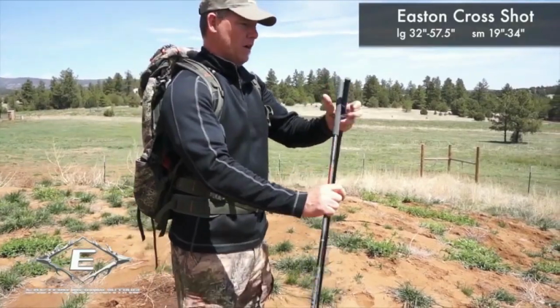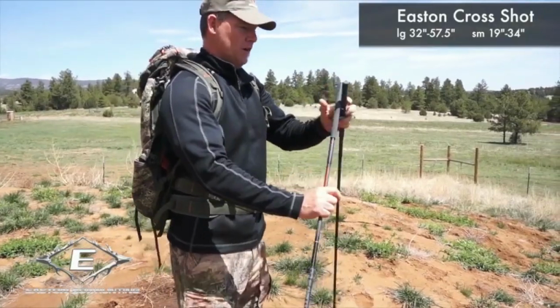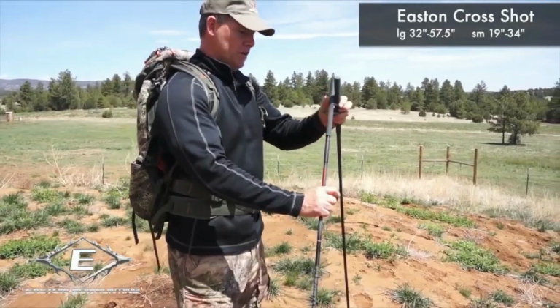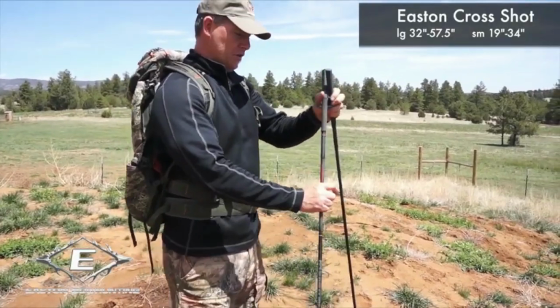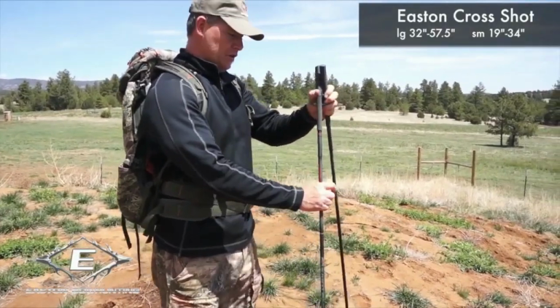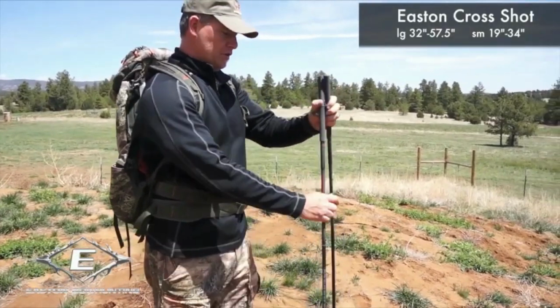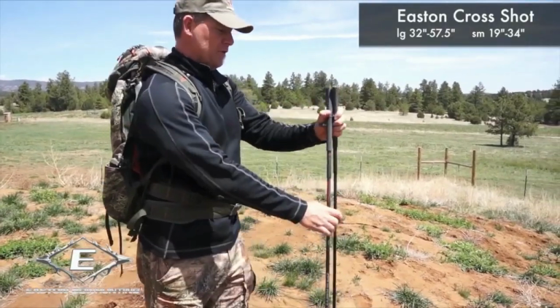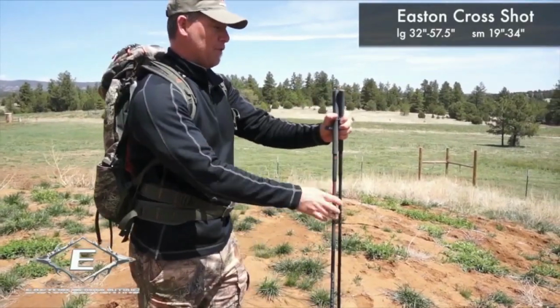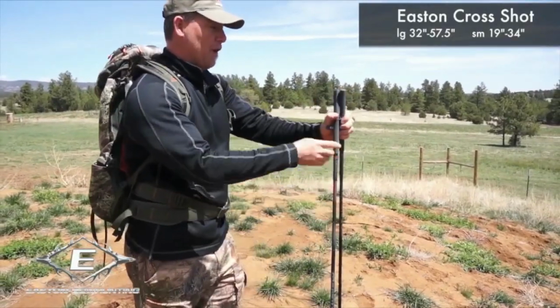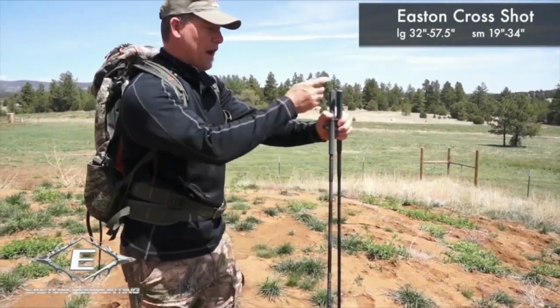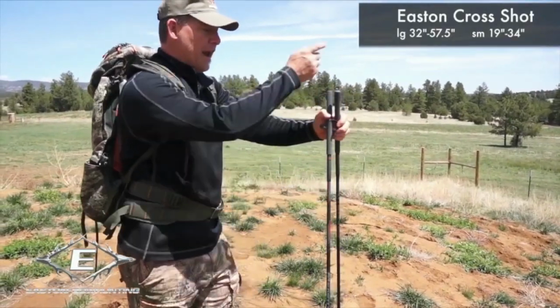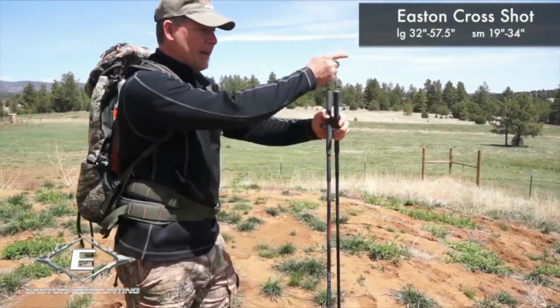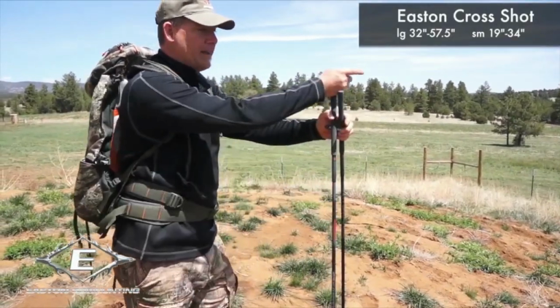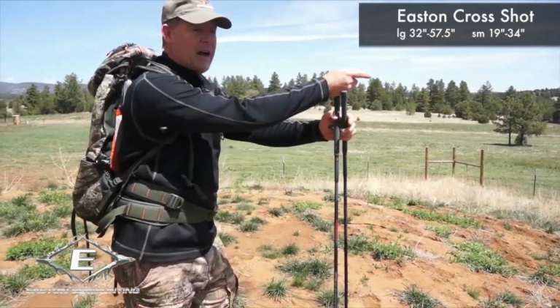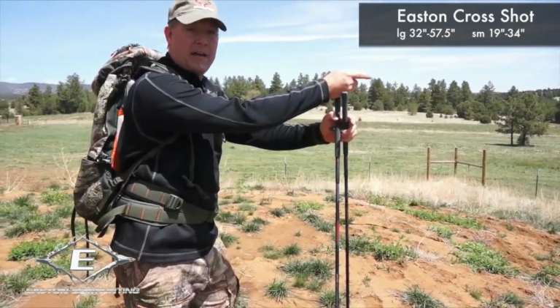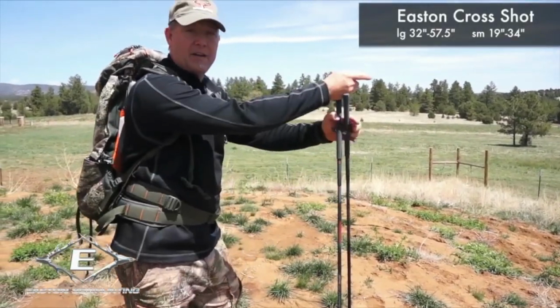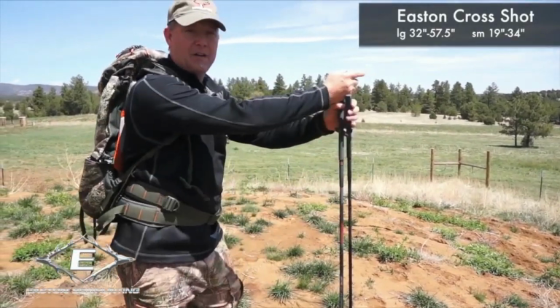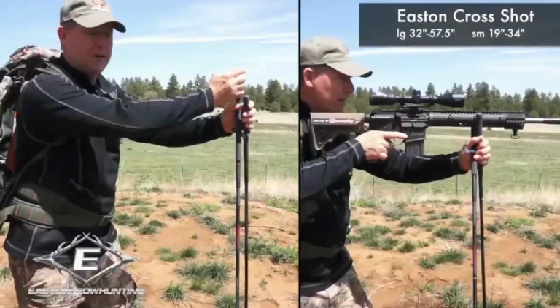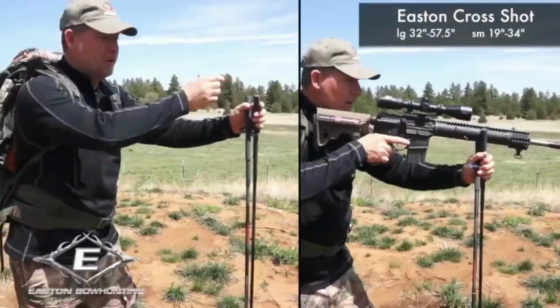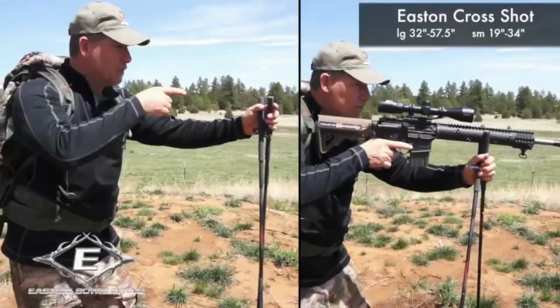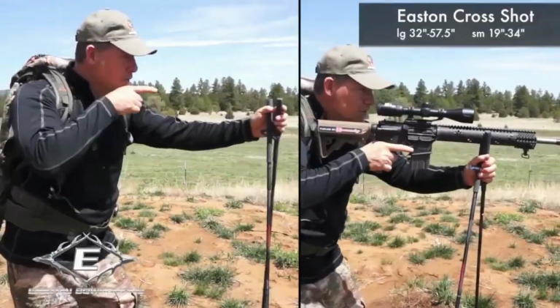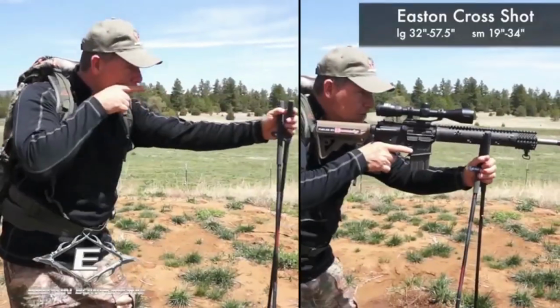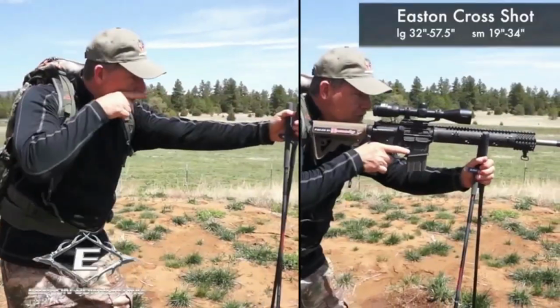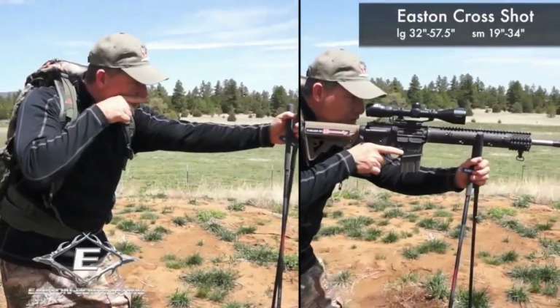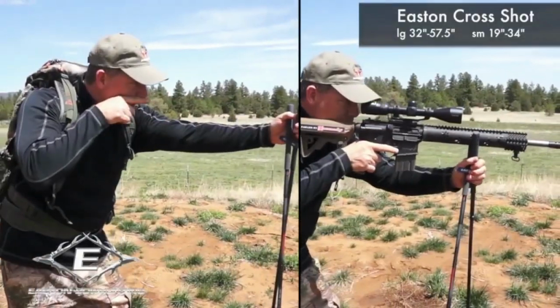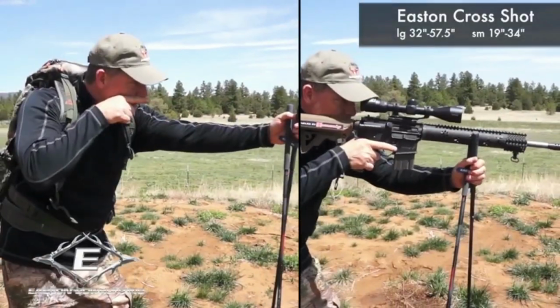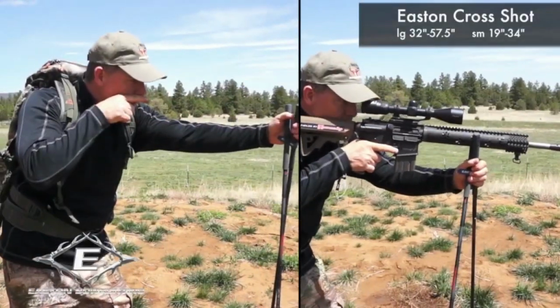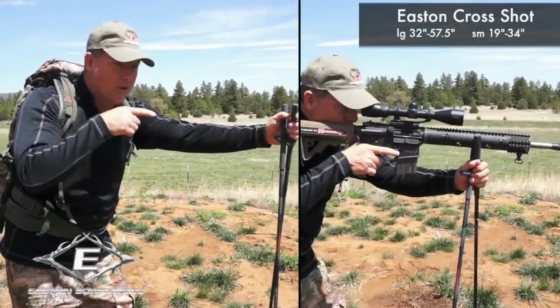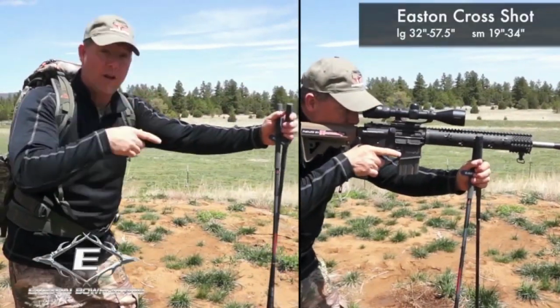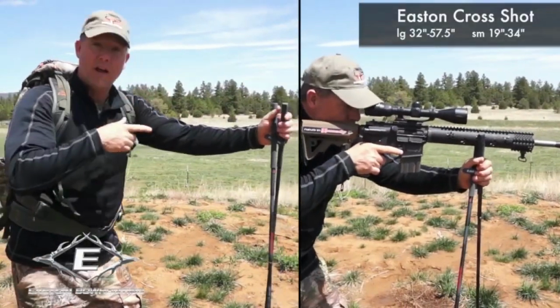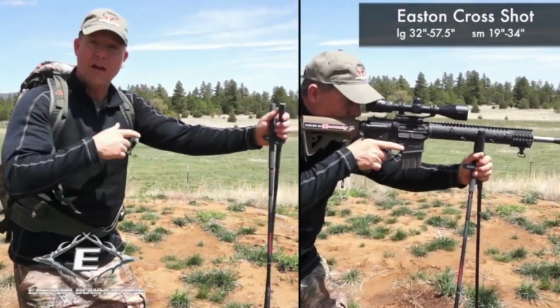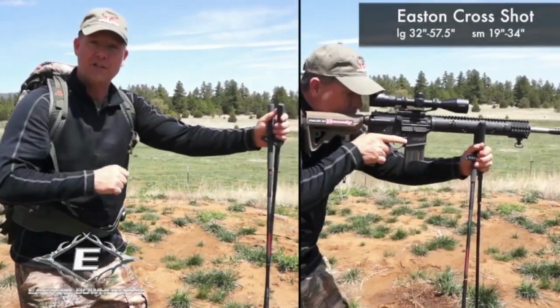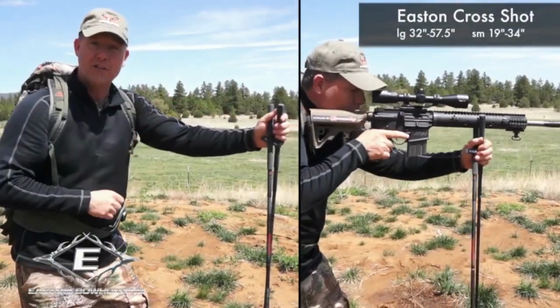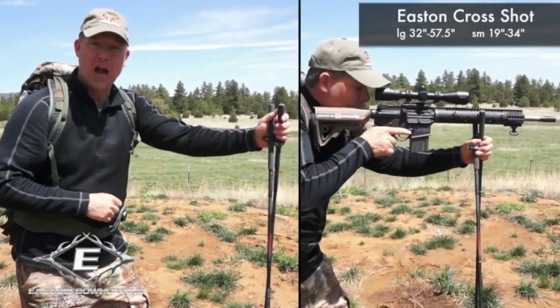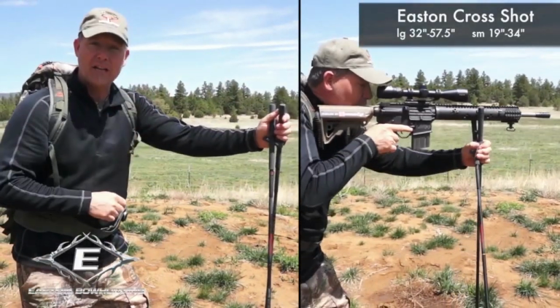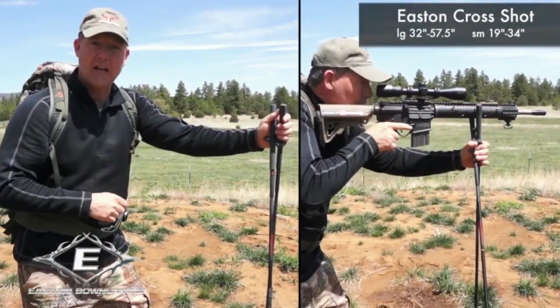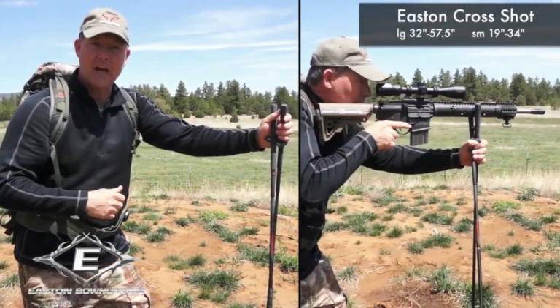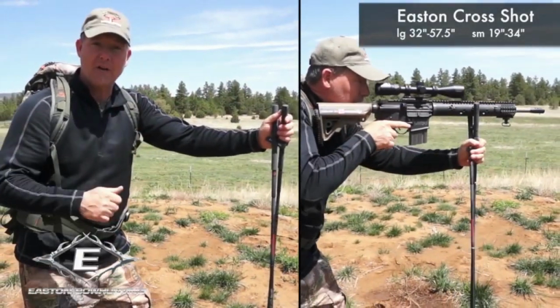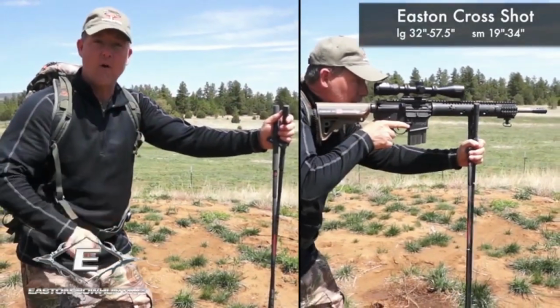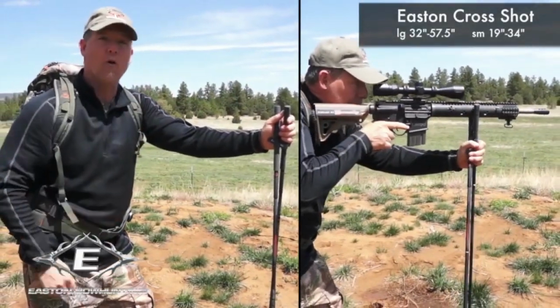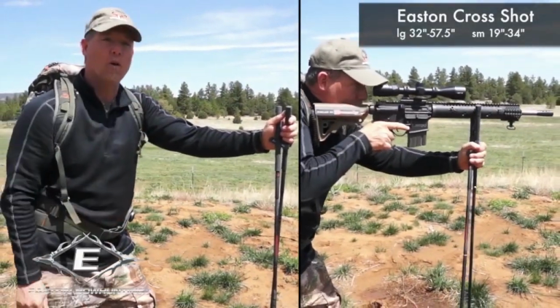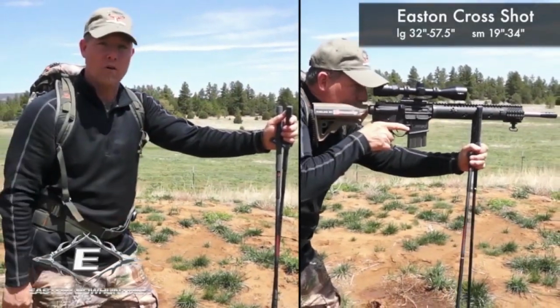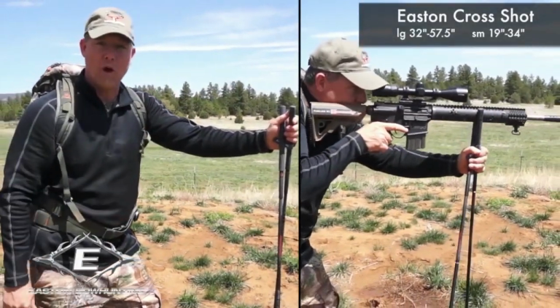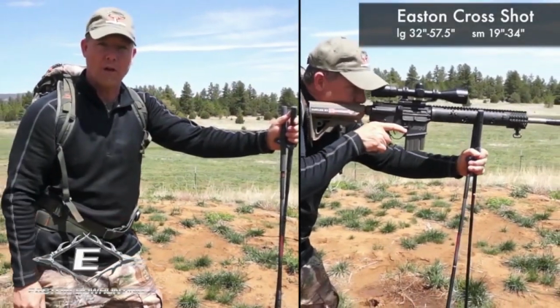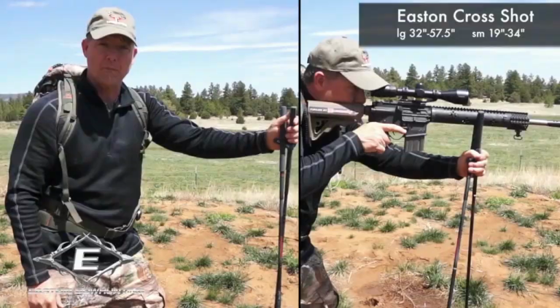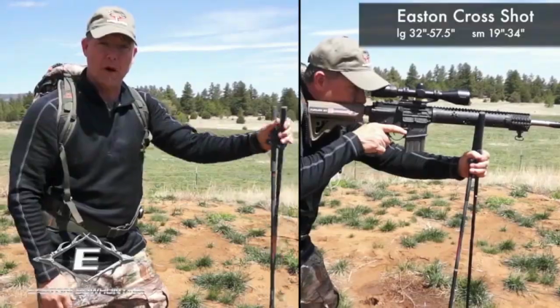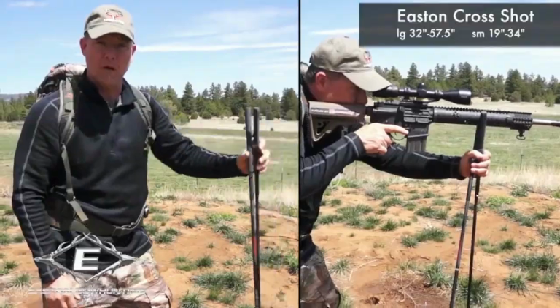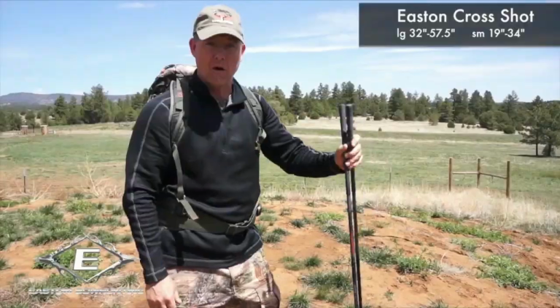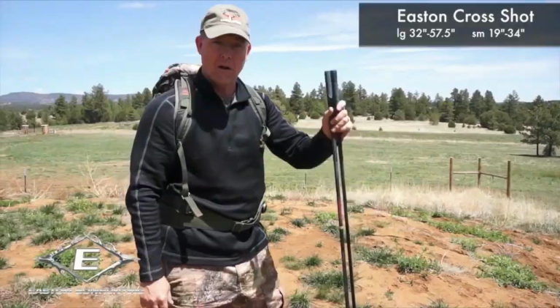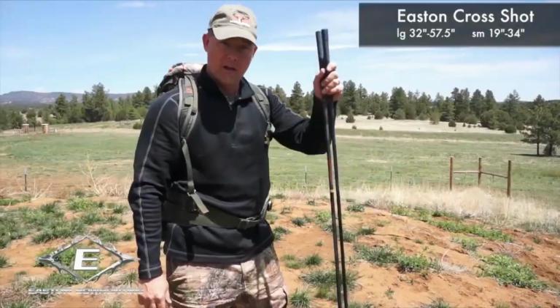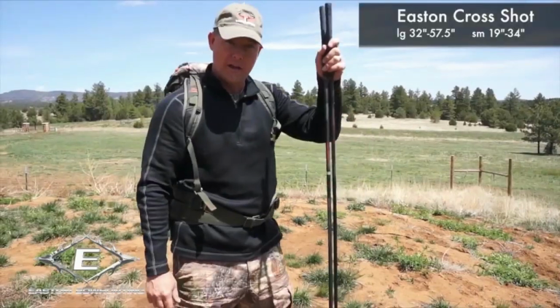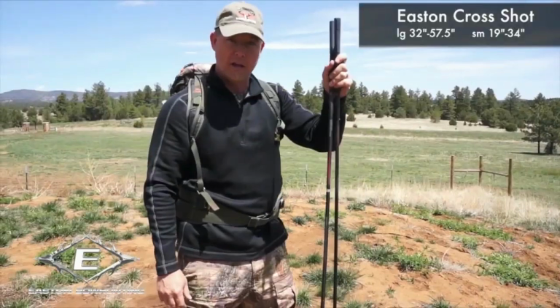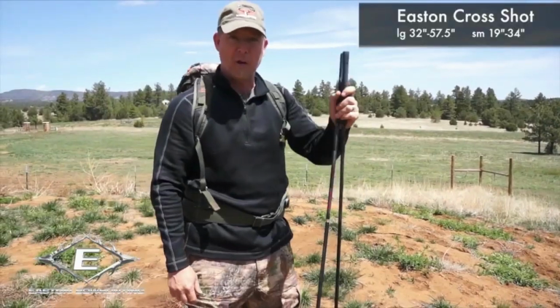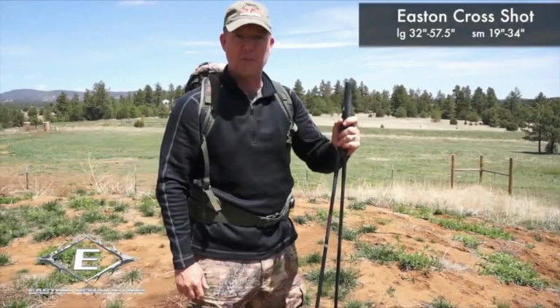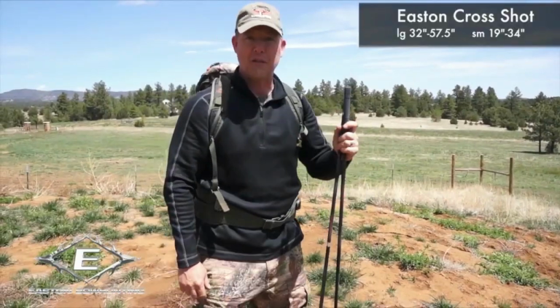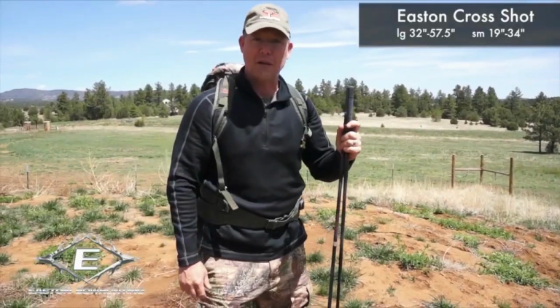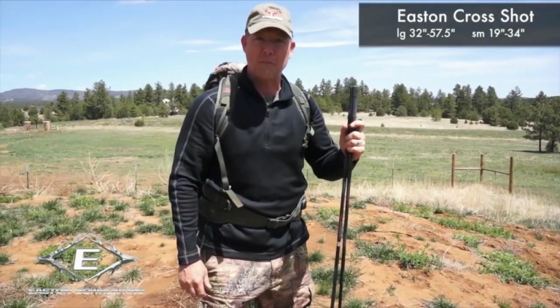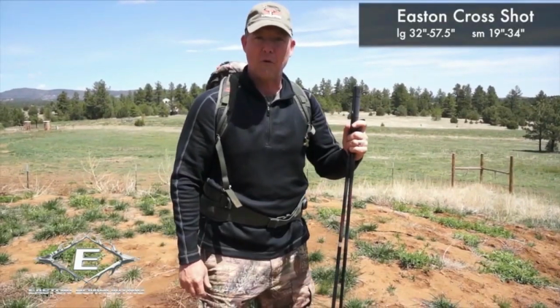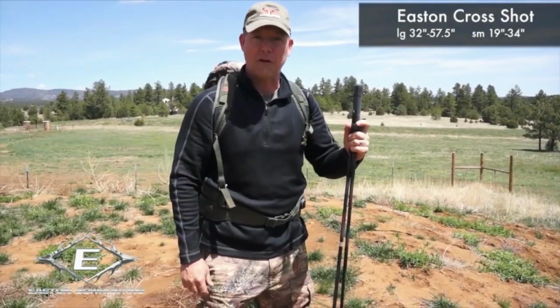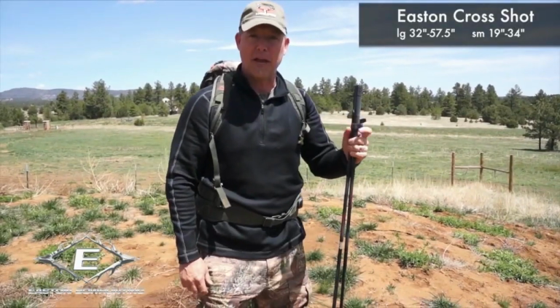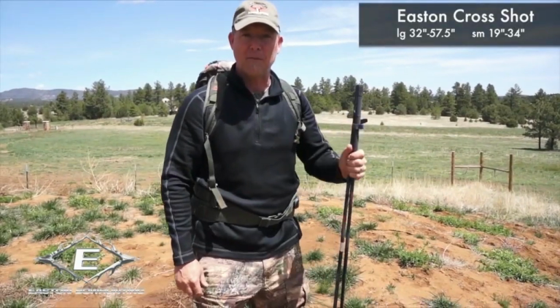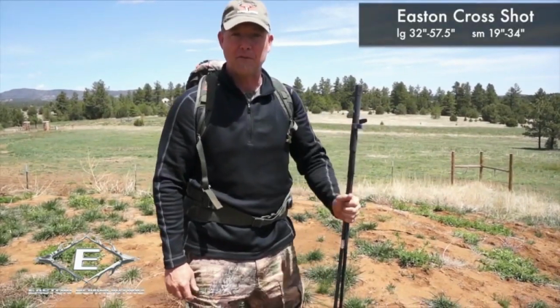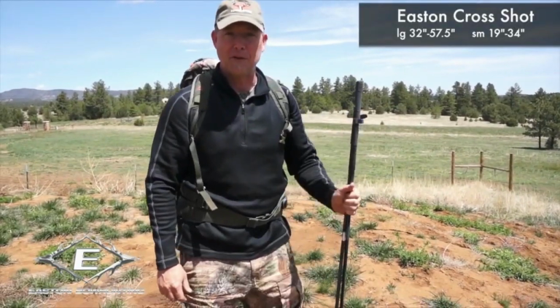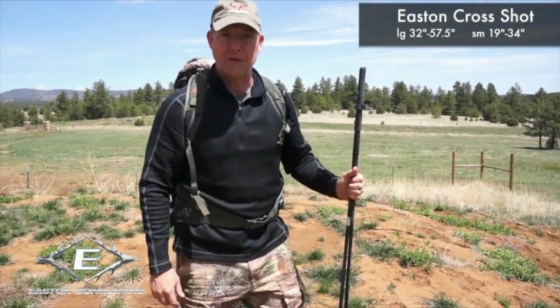You can use them for a handgun, you can use them for a rifle, a shotgun, or a crossbow. It'll help you take more game in the field.